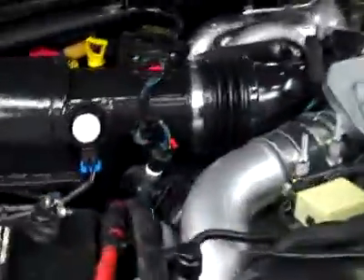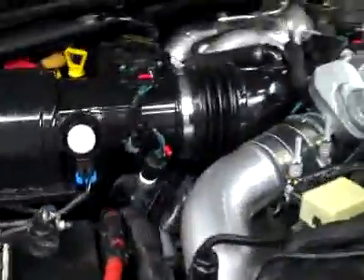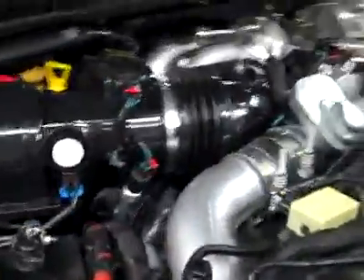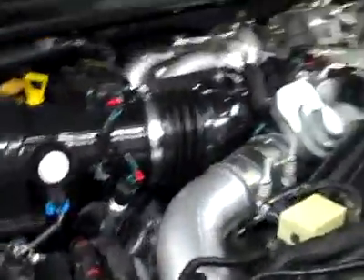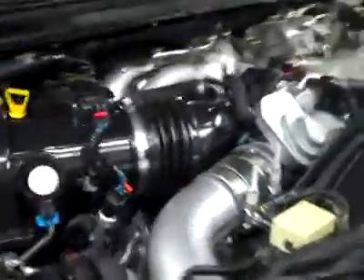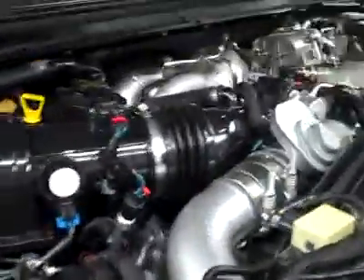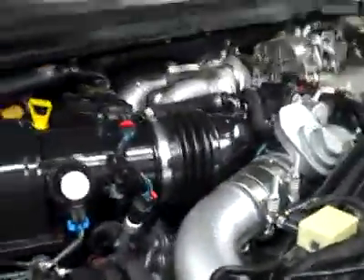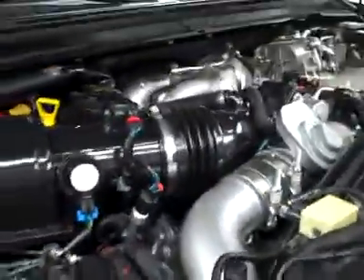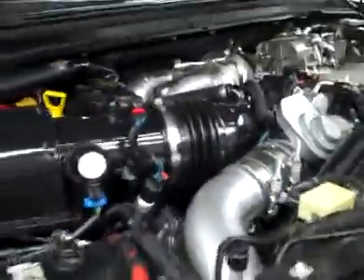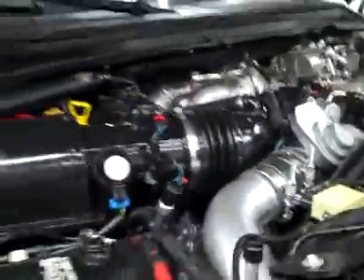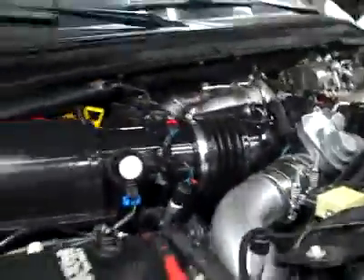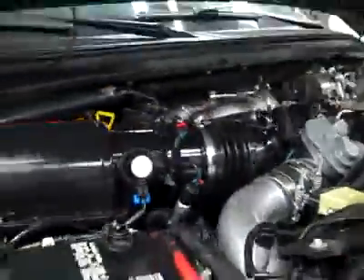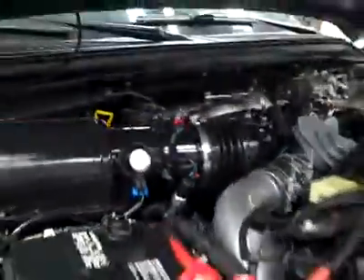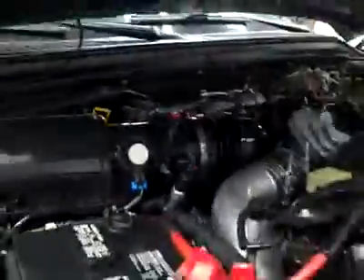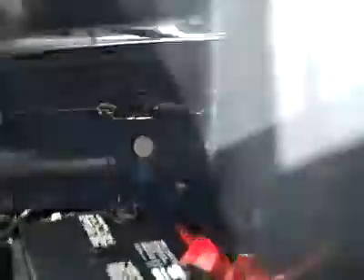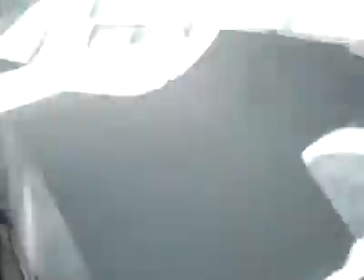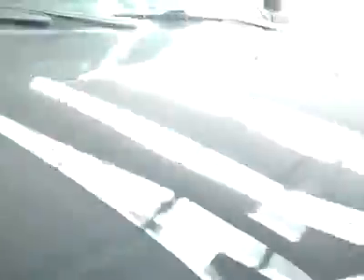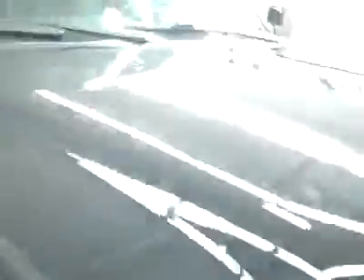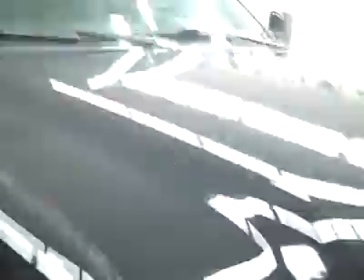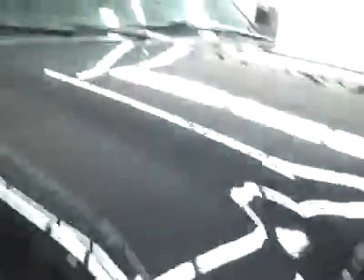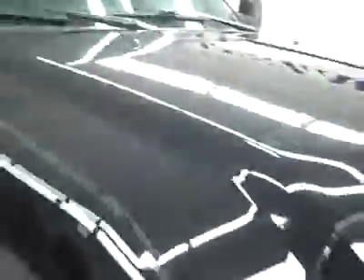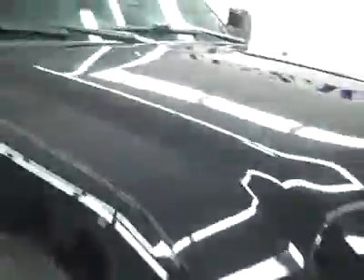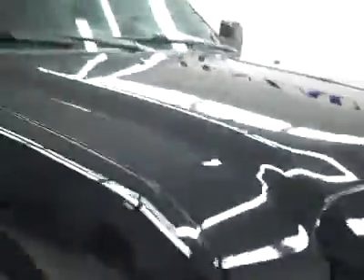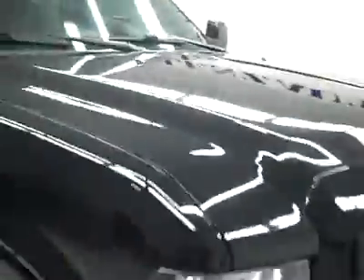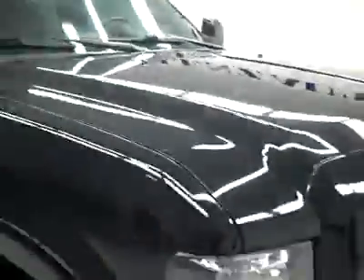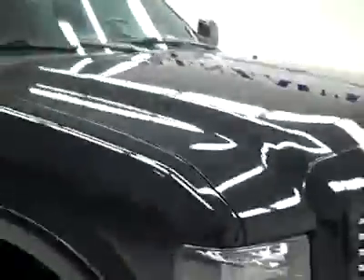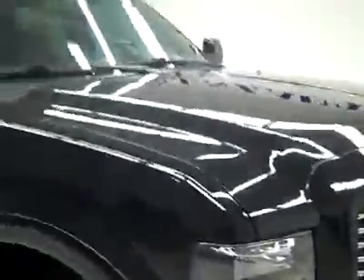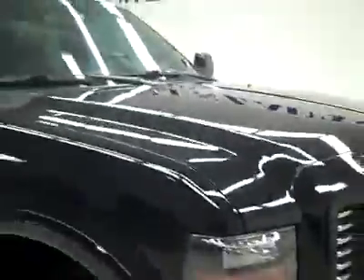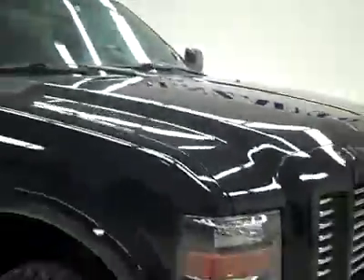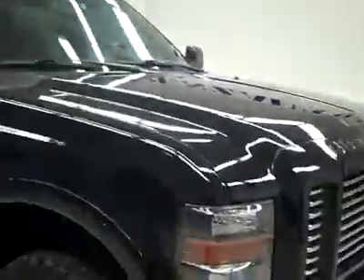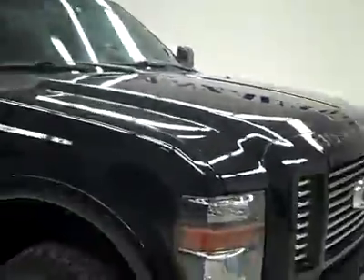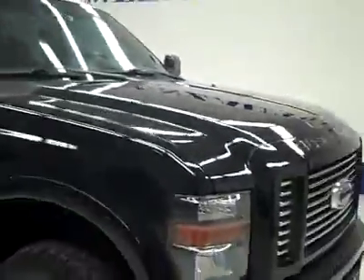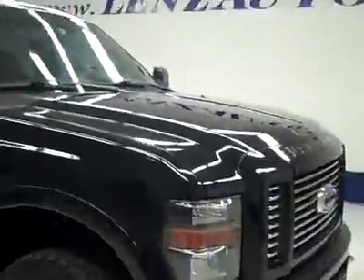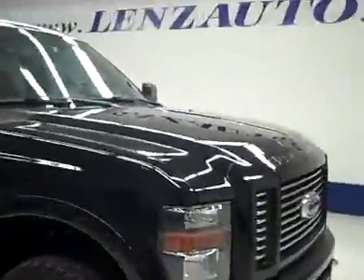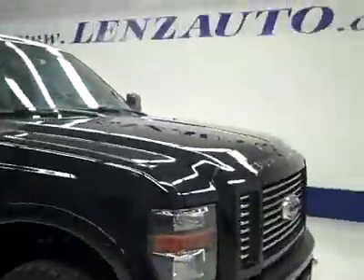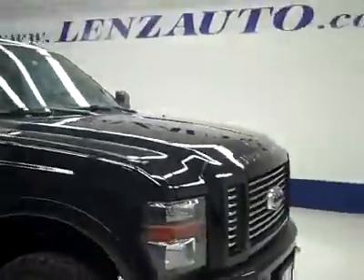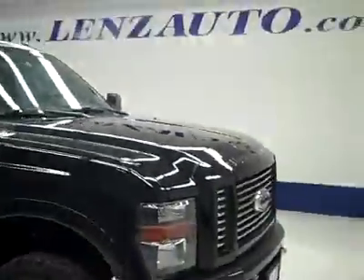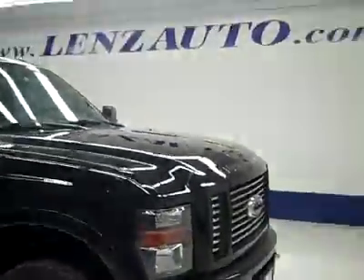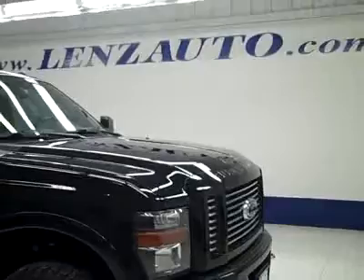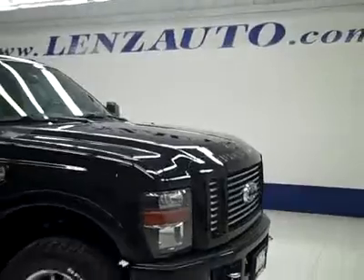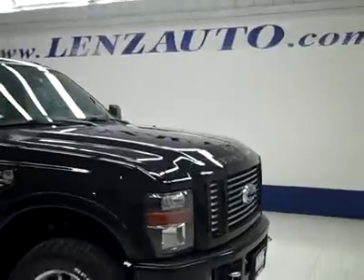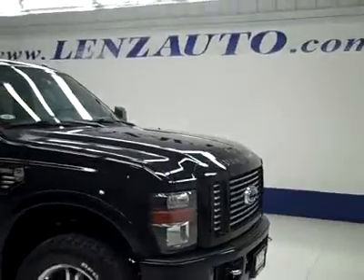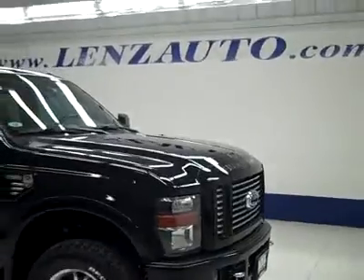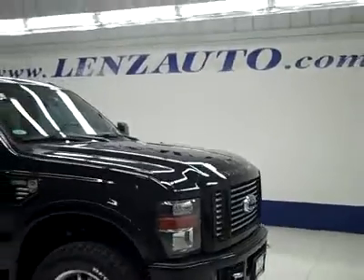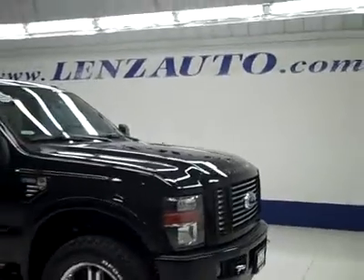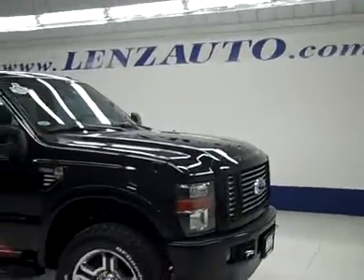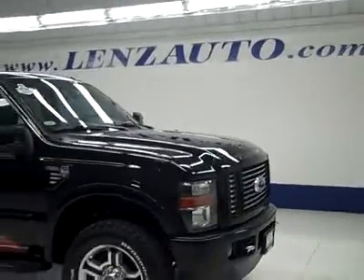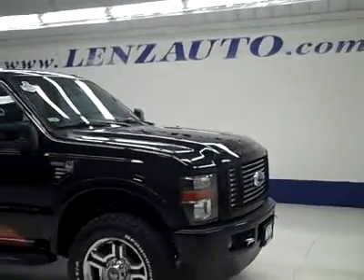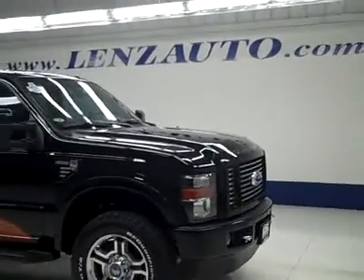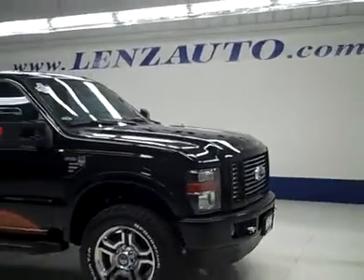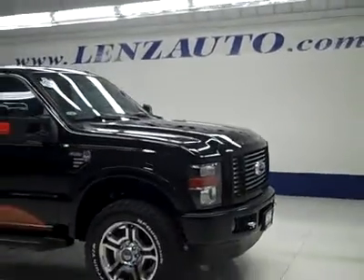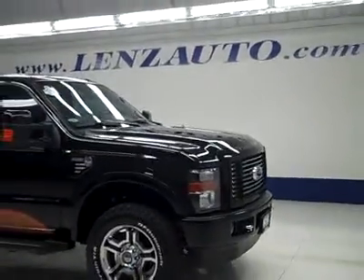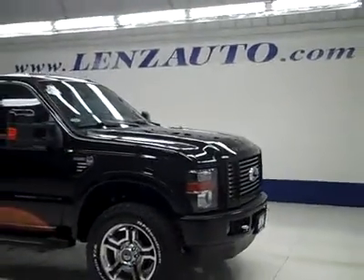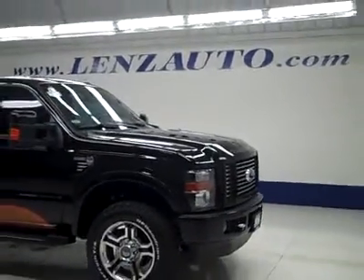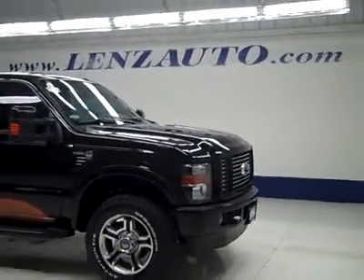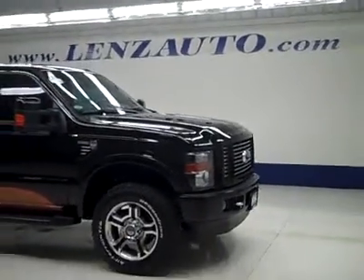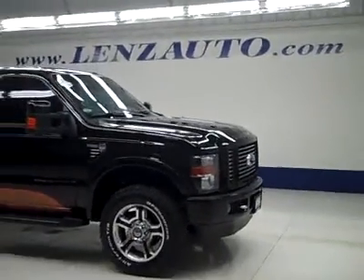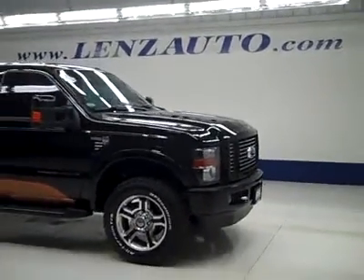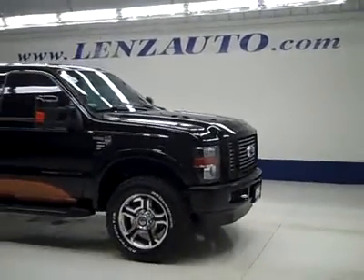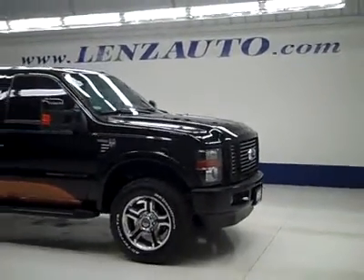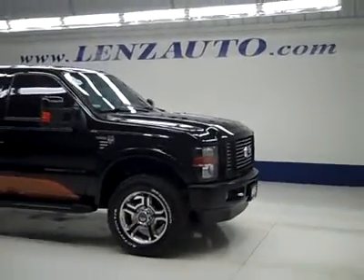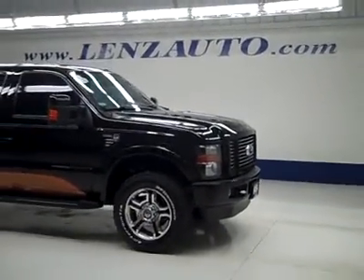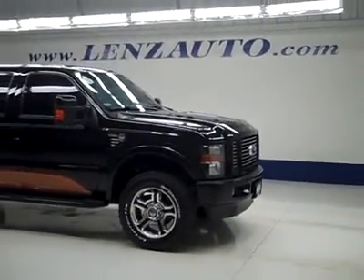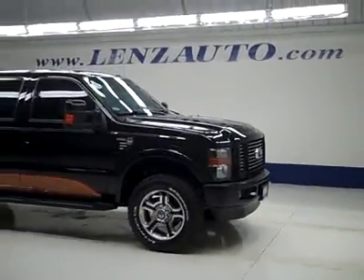If you'd like to see more pictures along with the full description, or to take a look at one of our other vehicles, visit our website at lensauto.com.